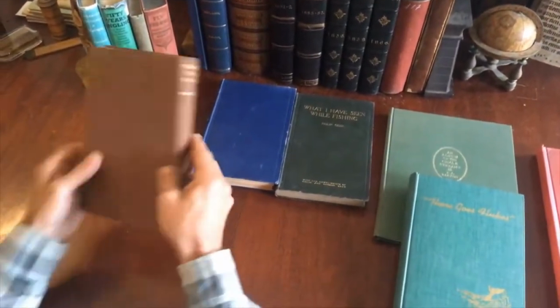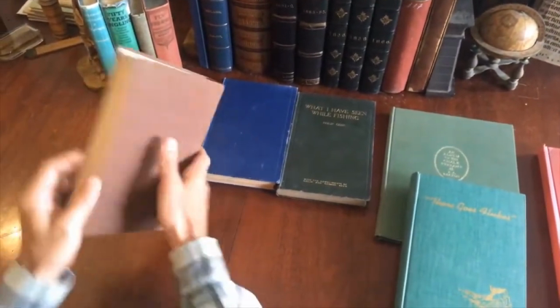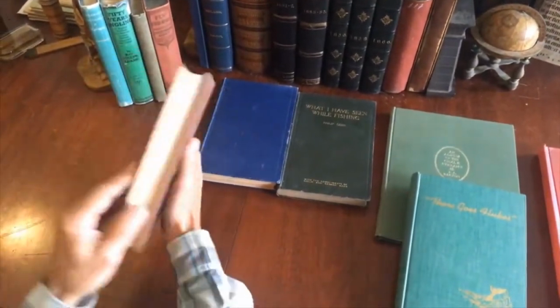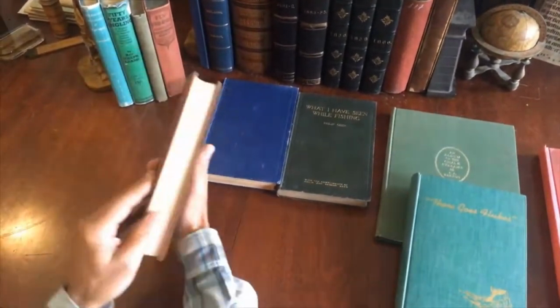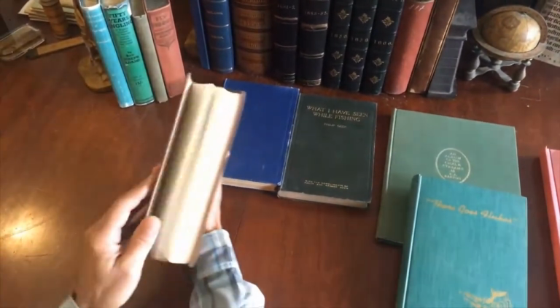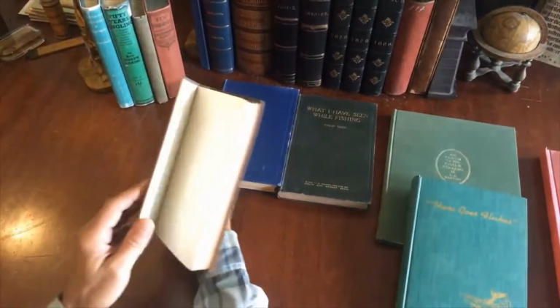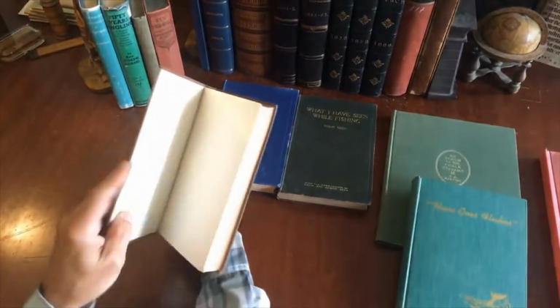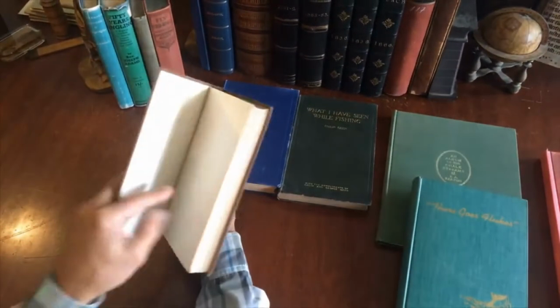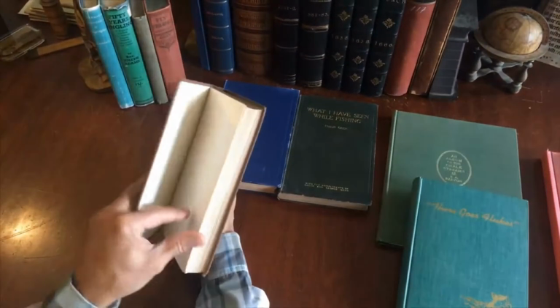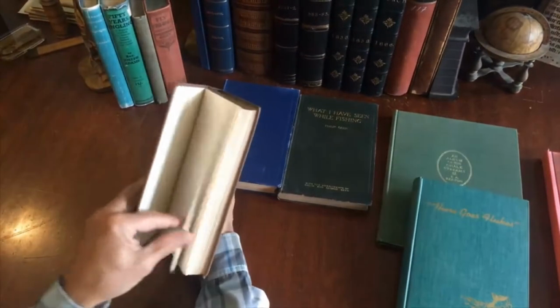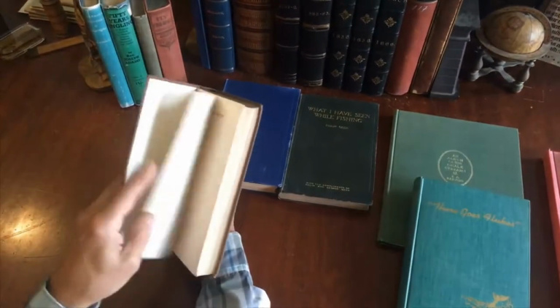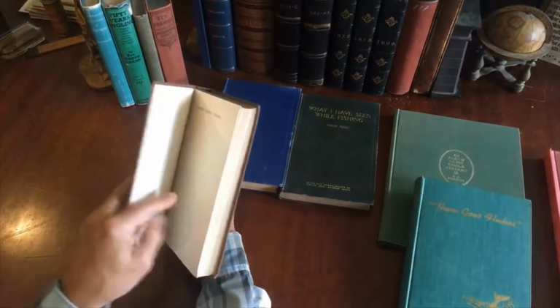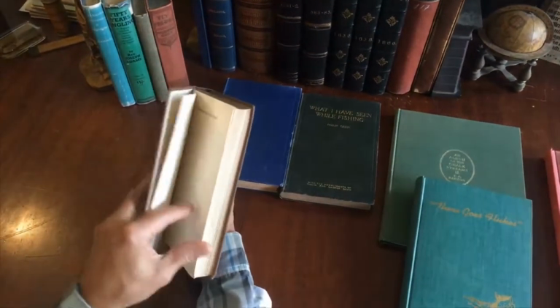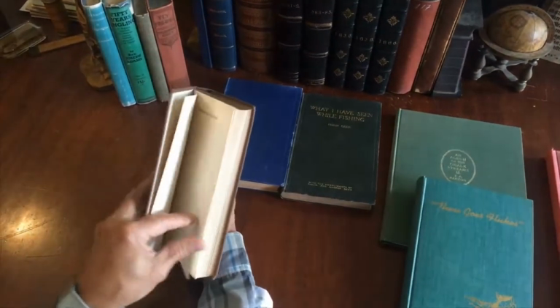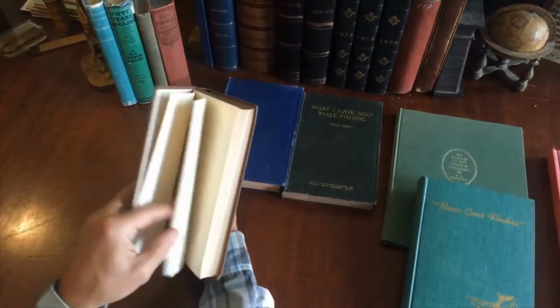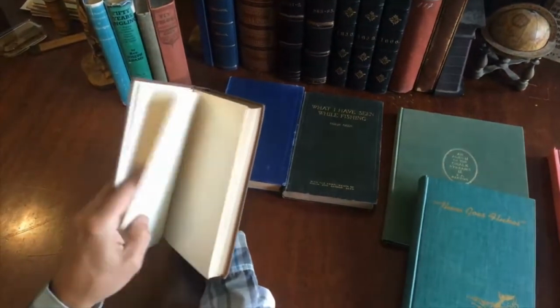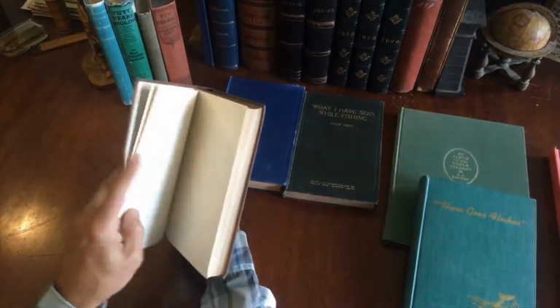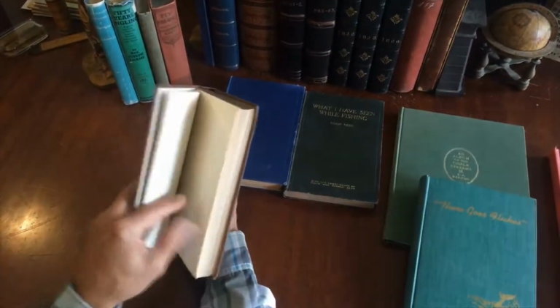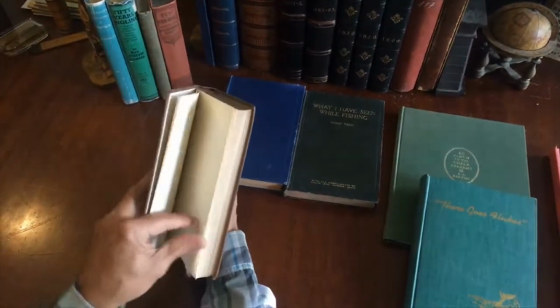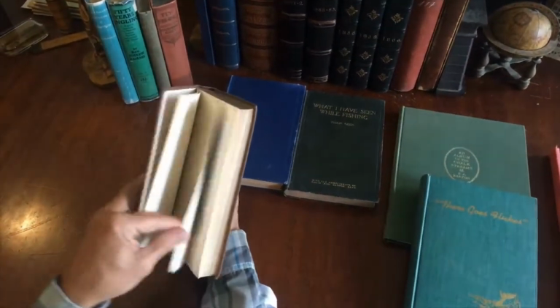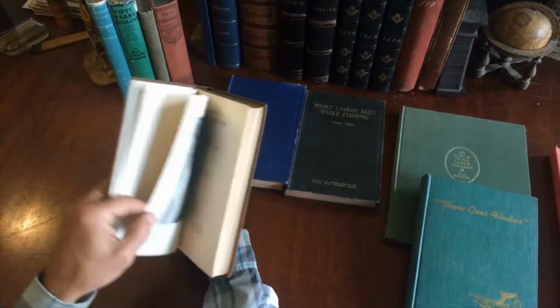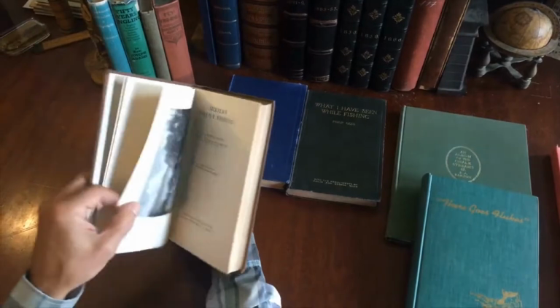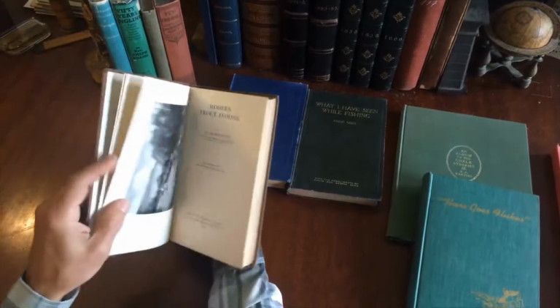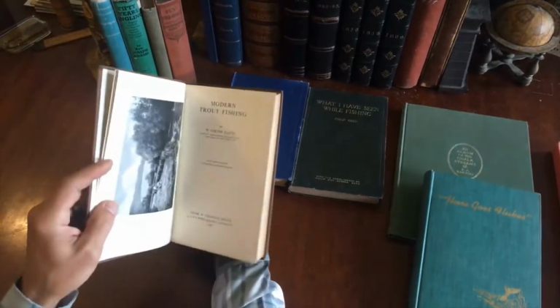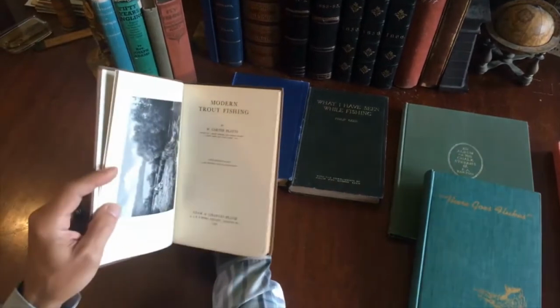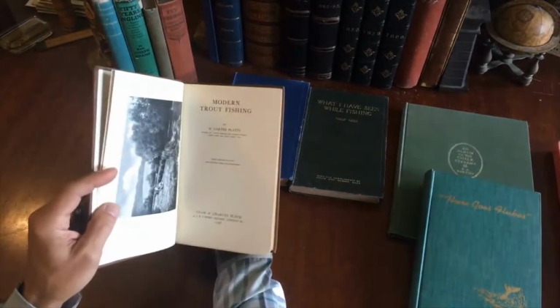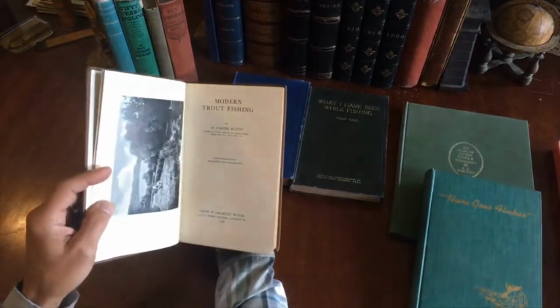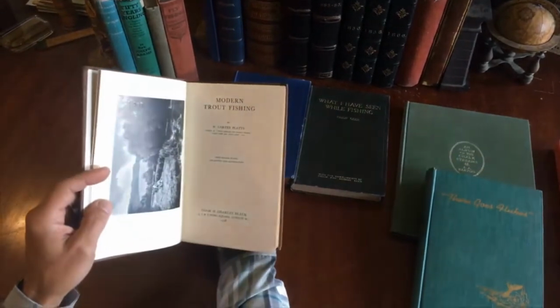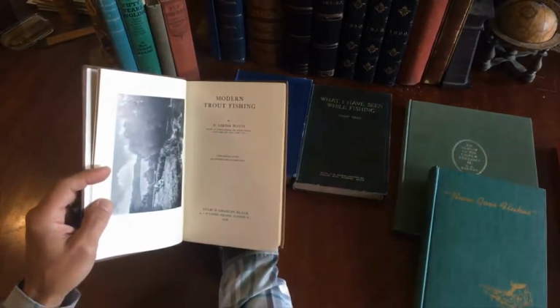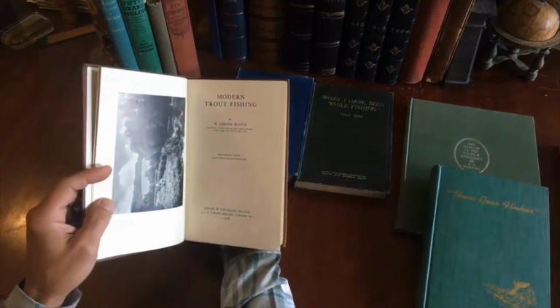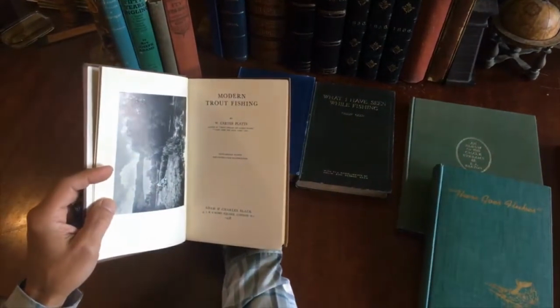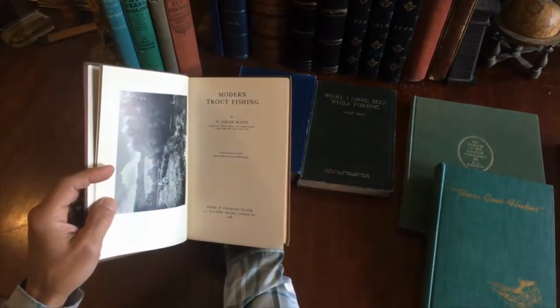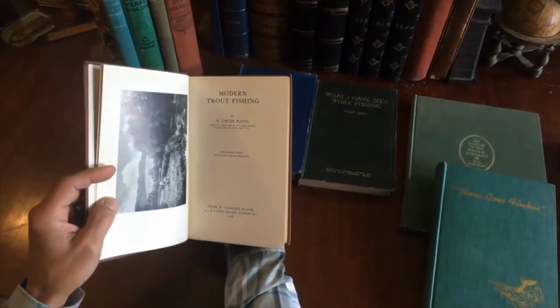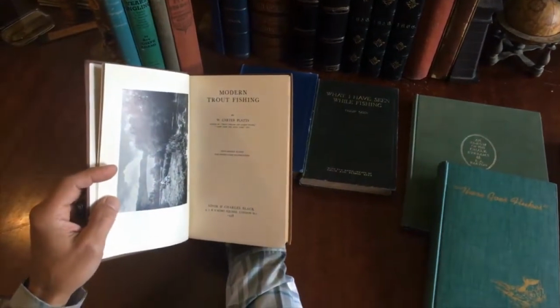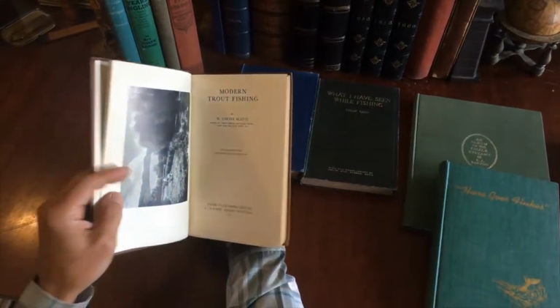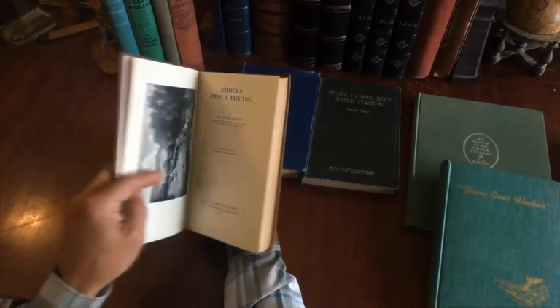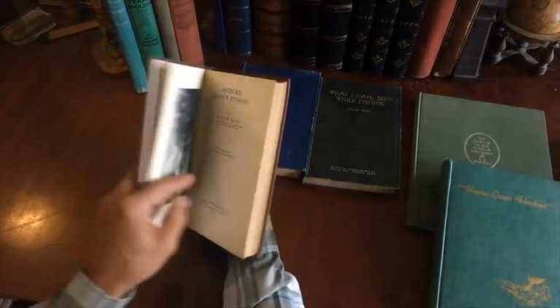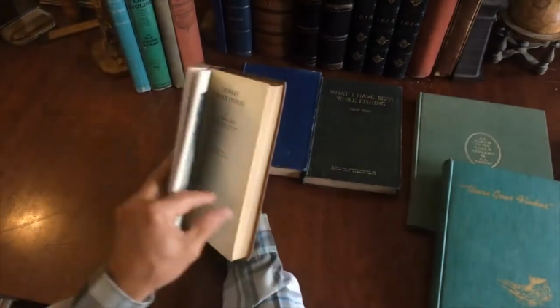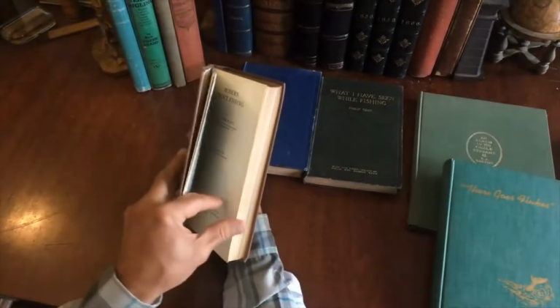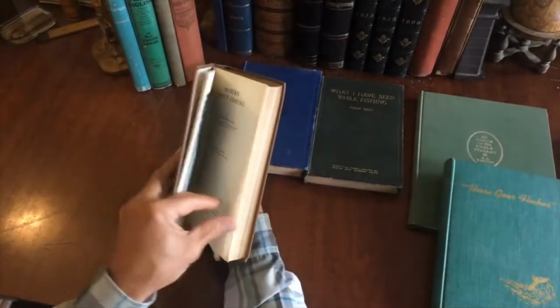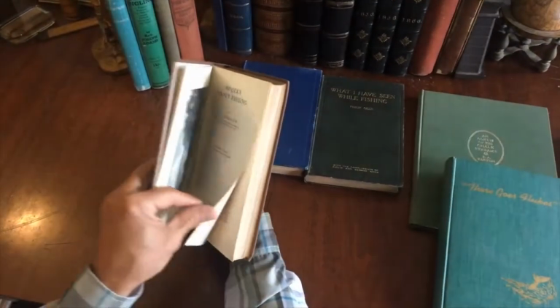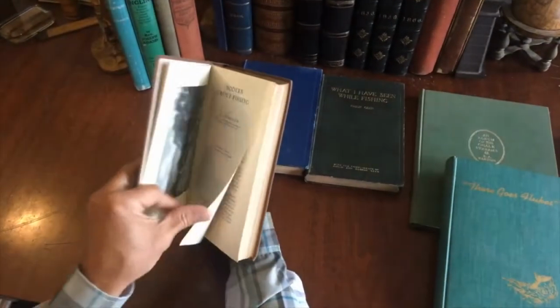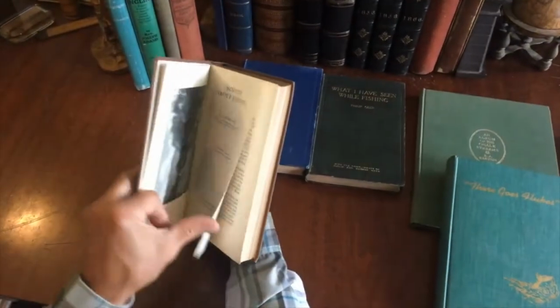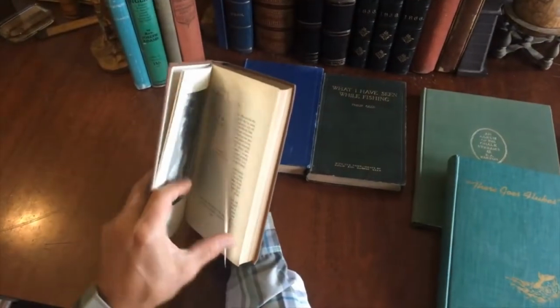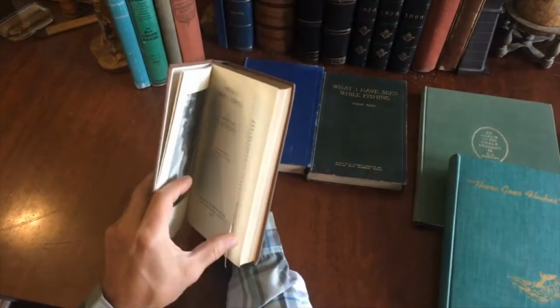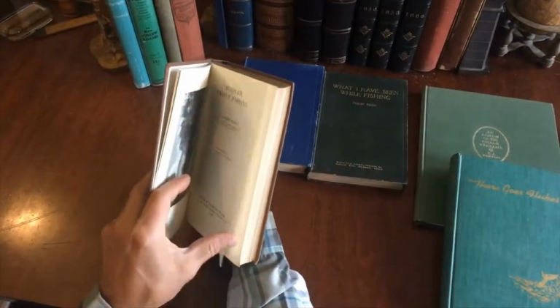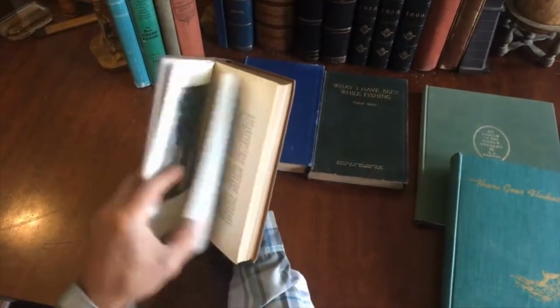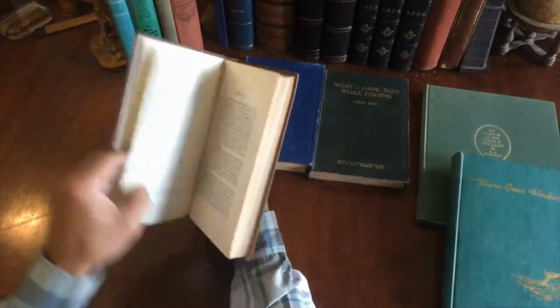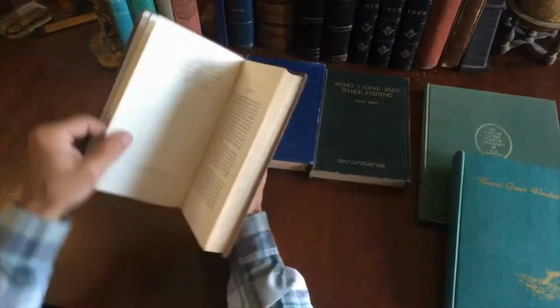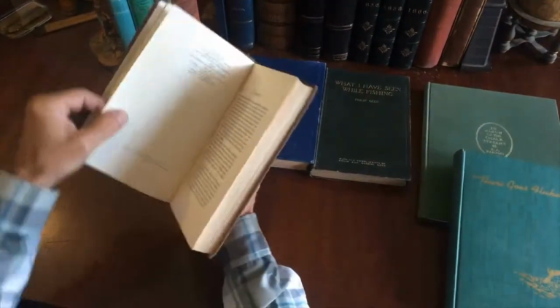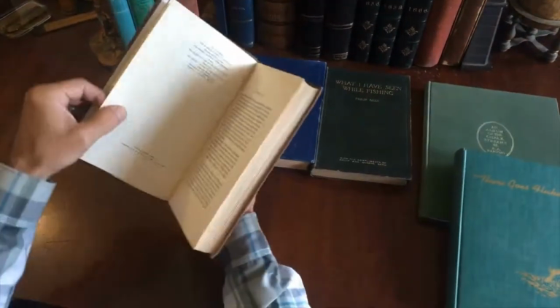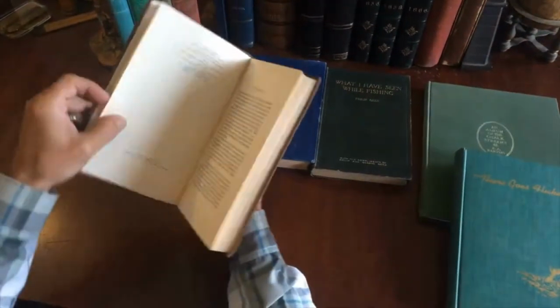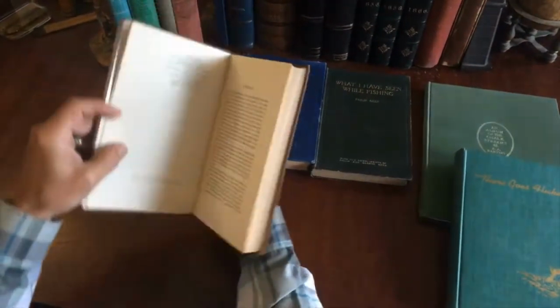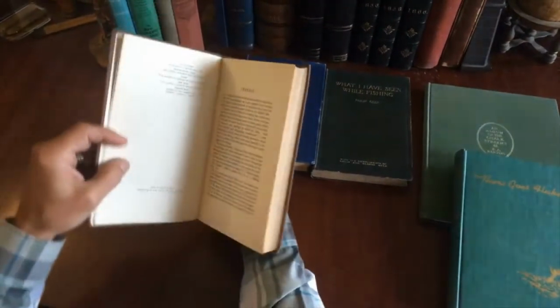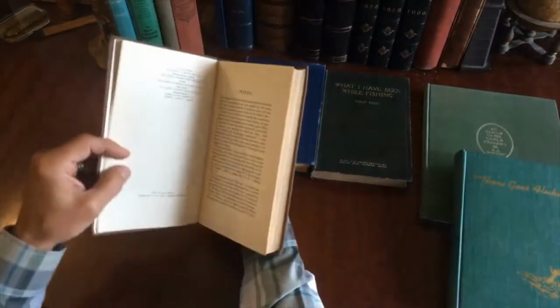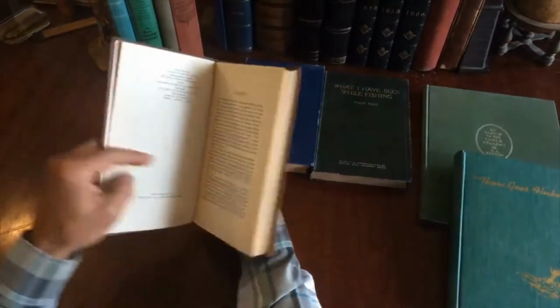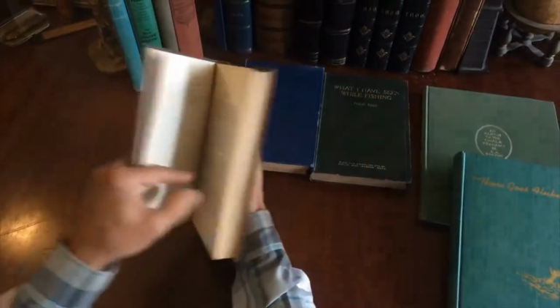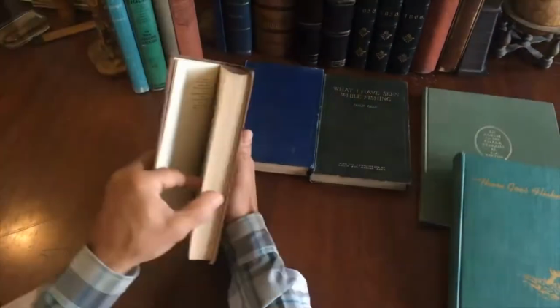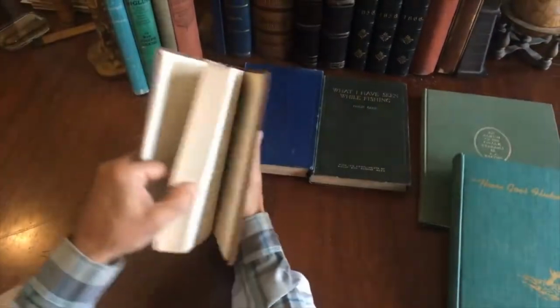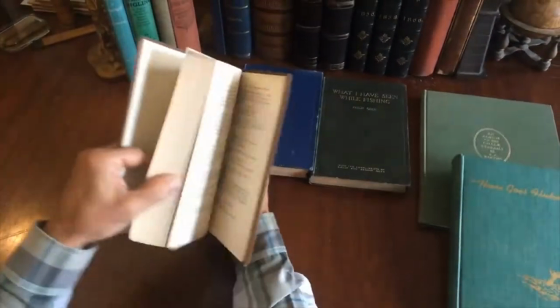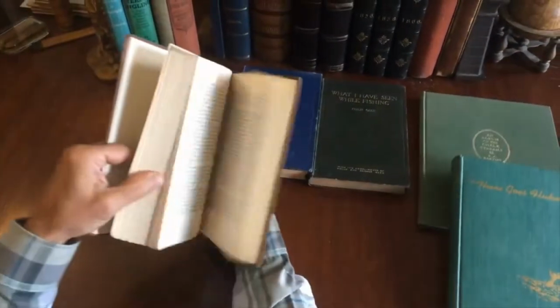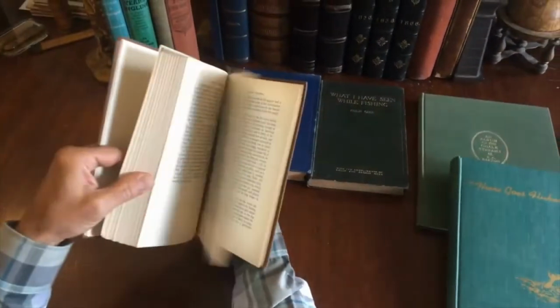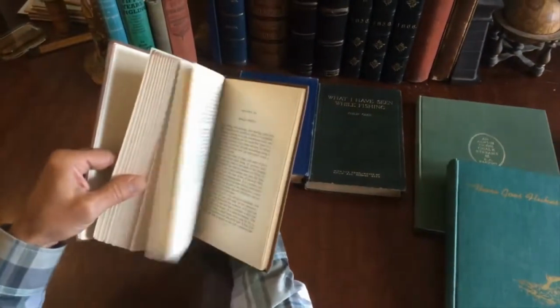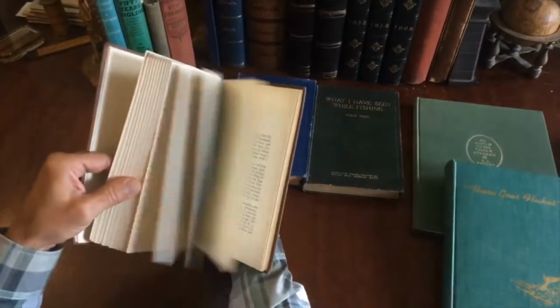'Modern Trout Fishing' here. We've got 1938, A&C Black, like so.